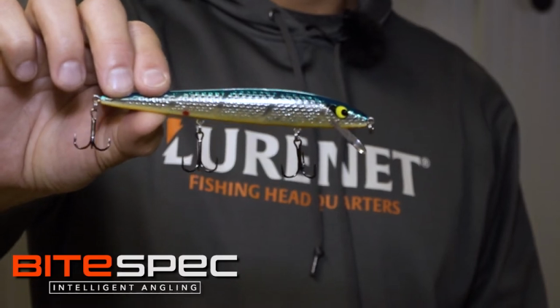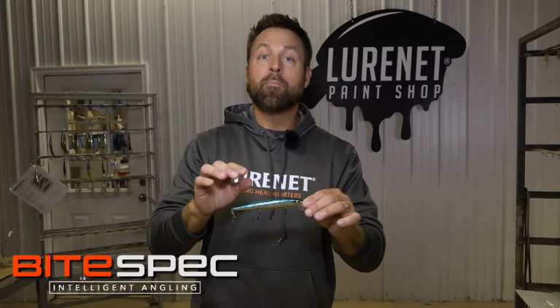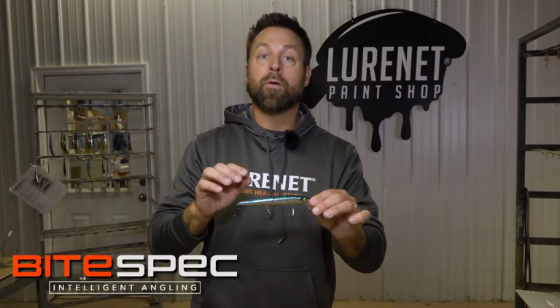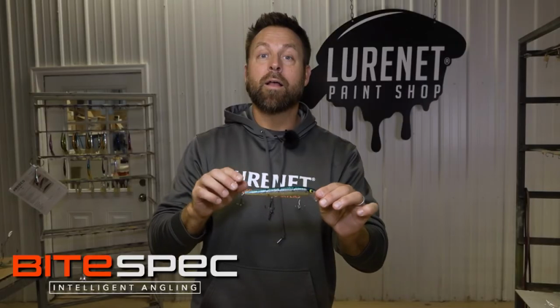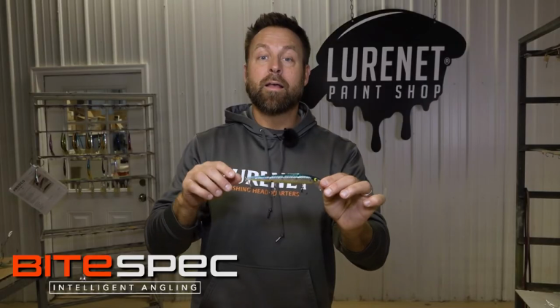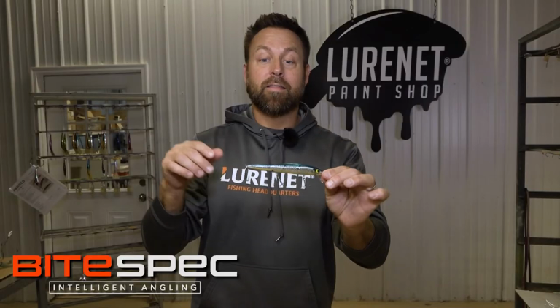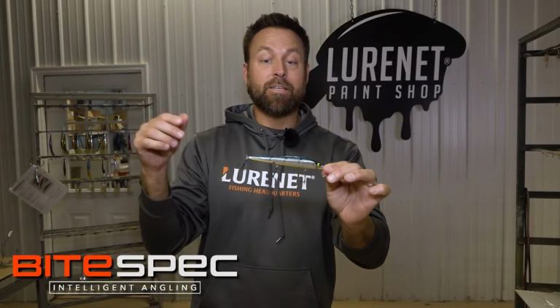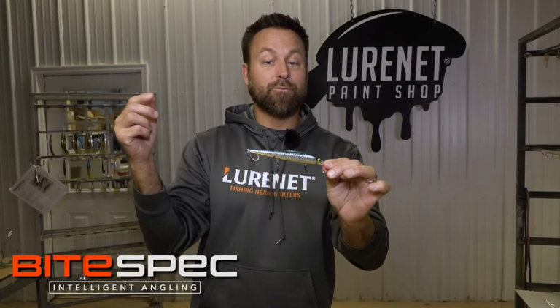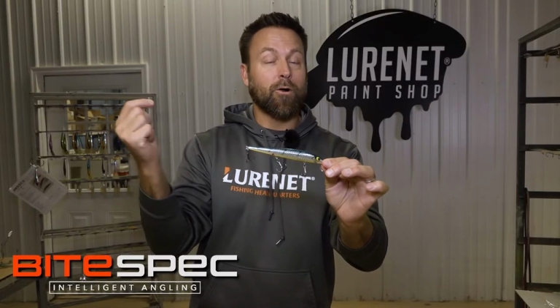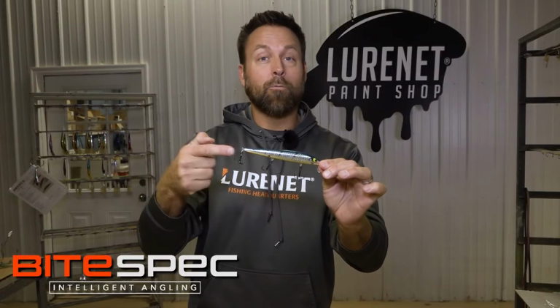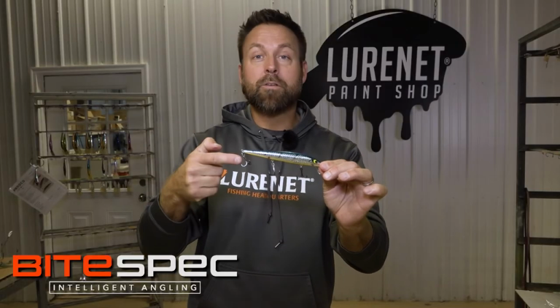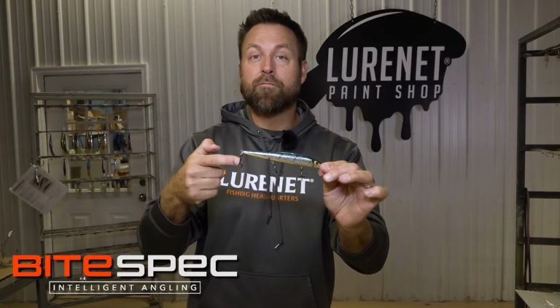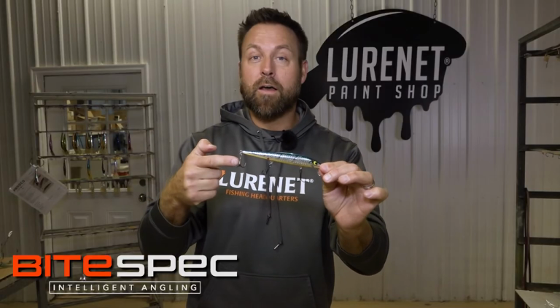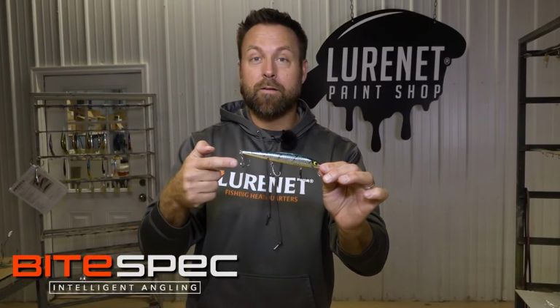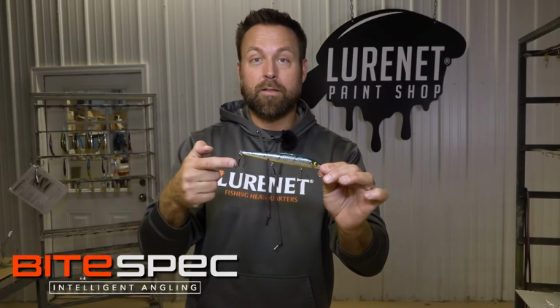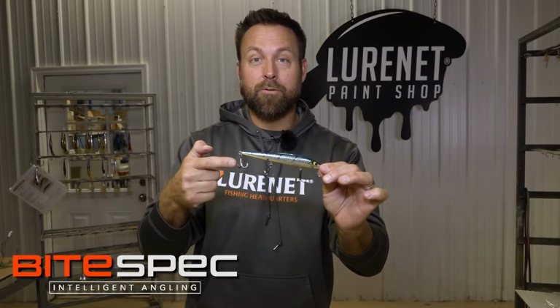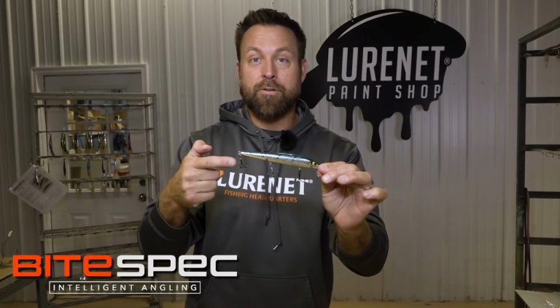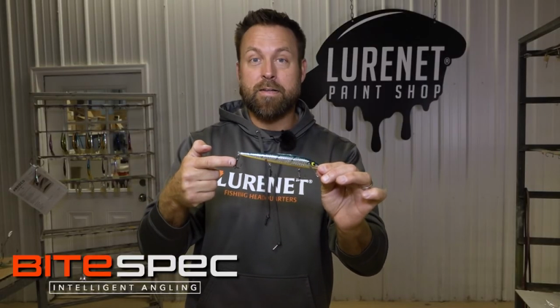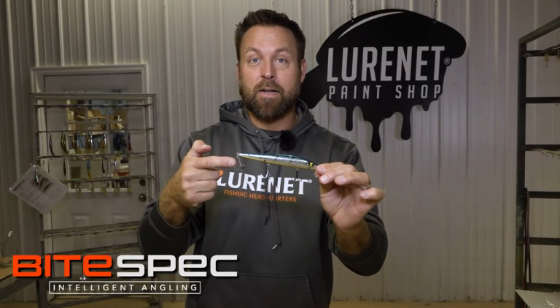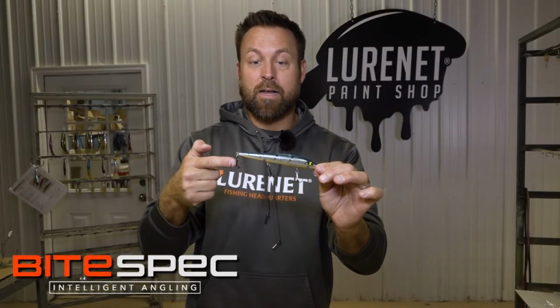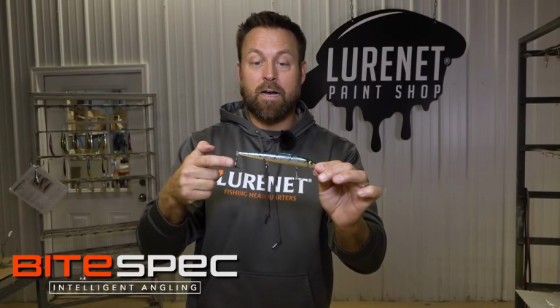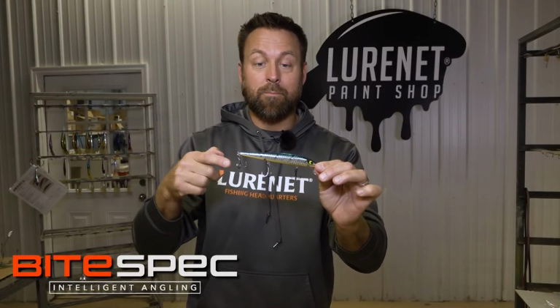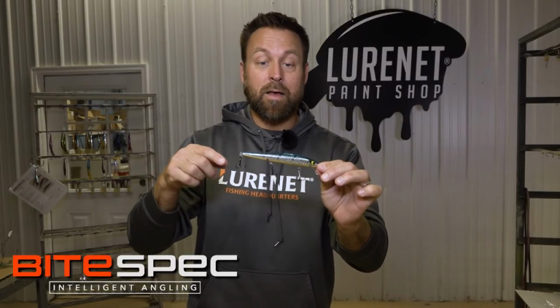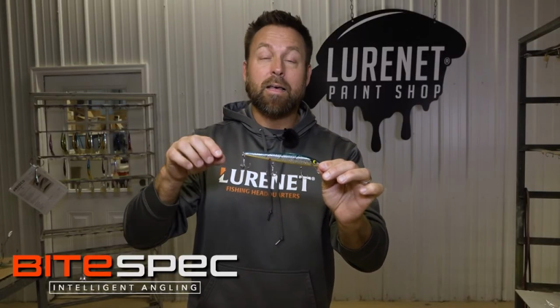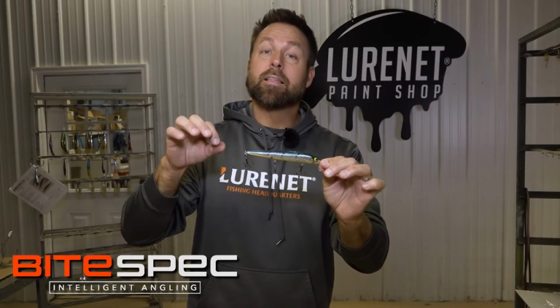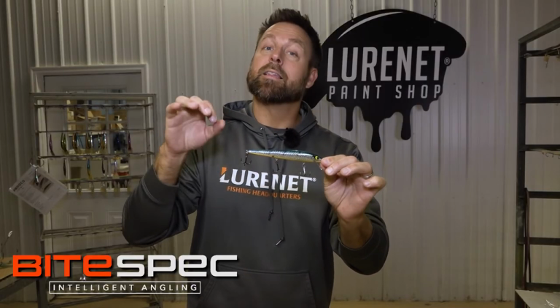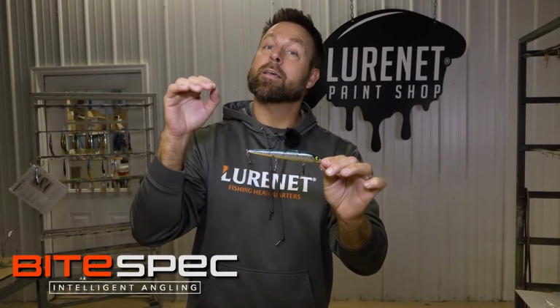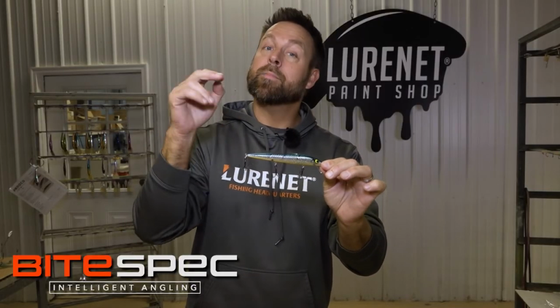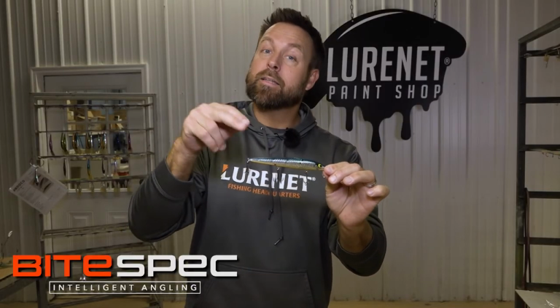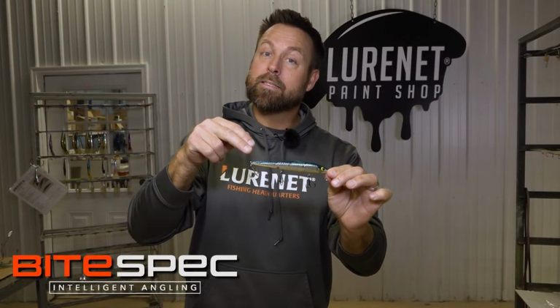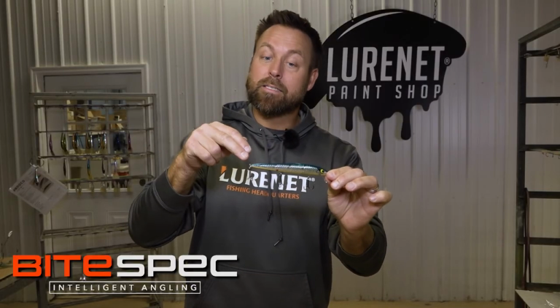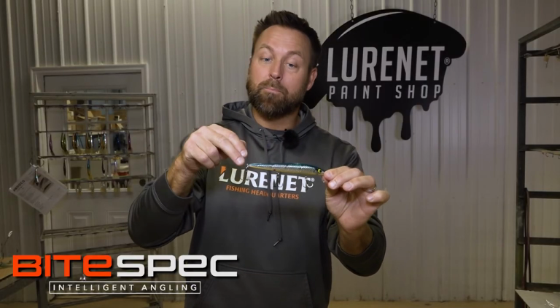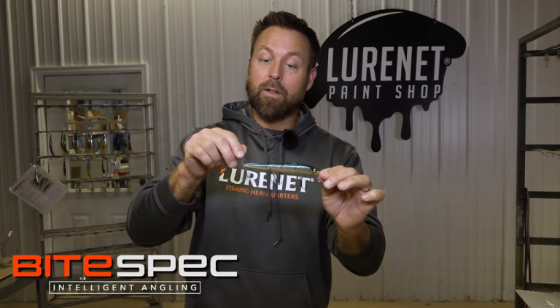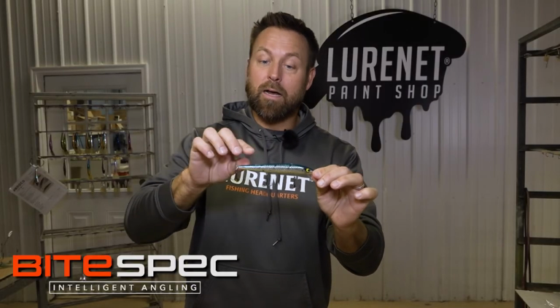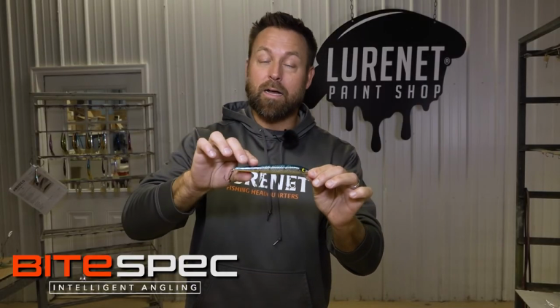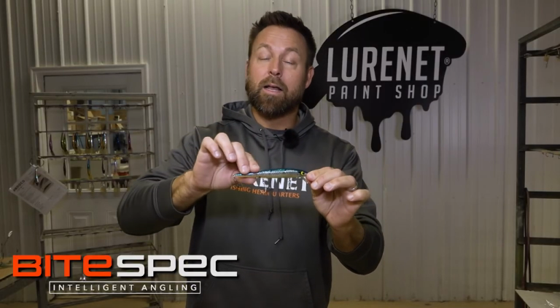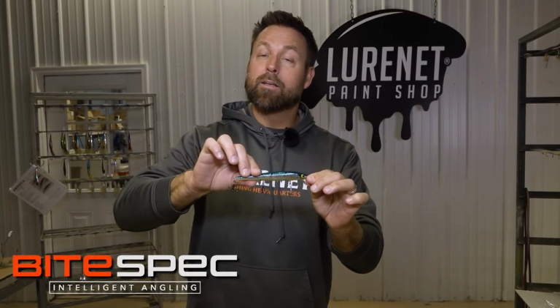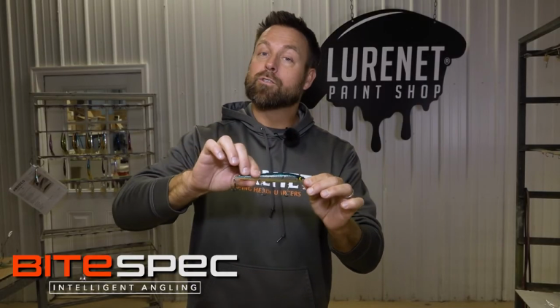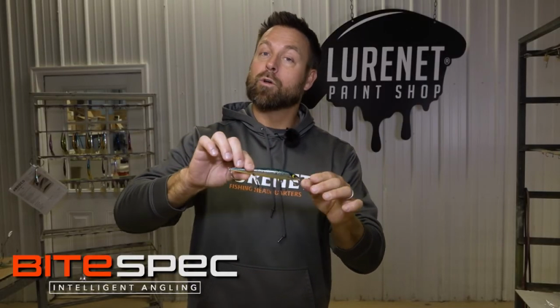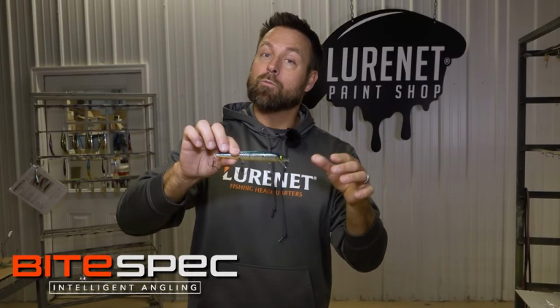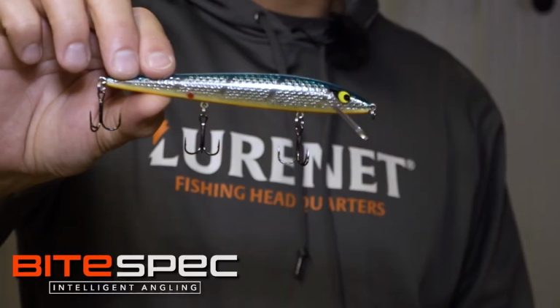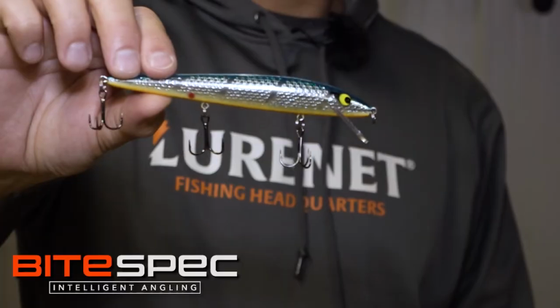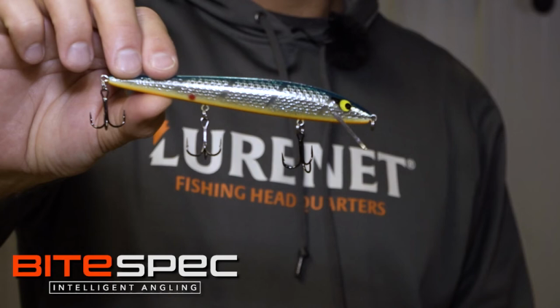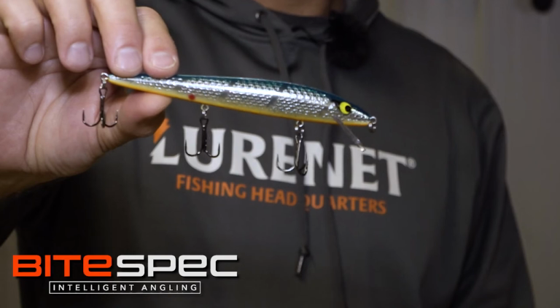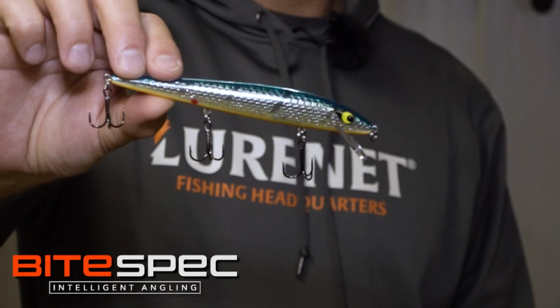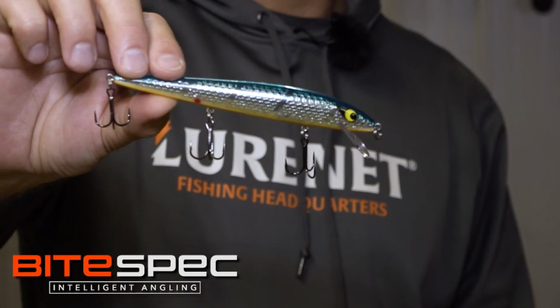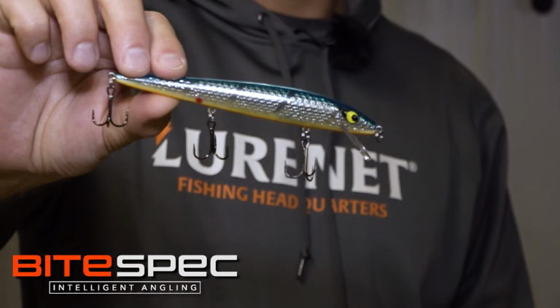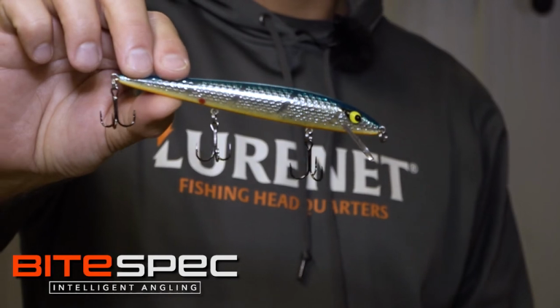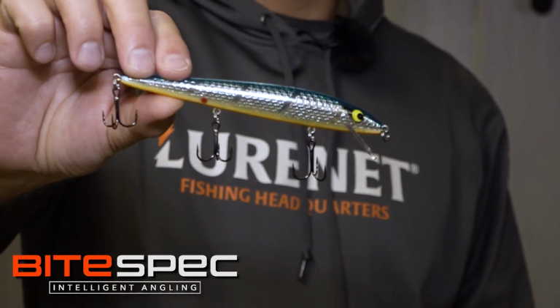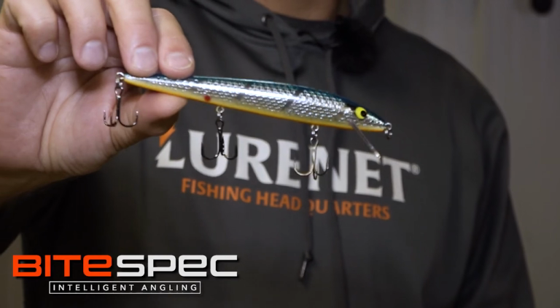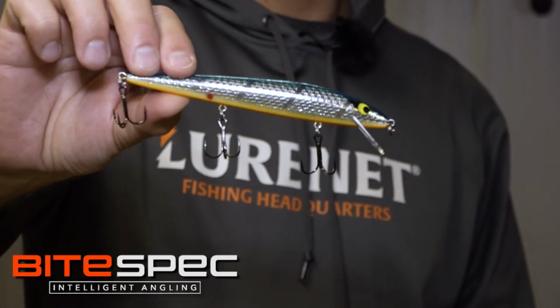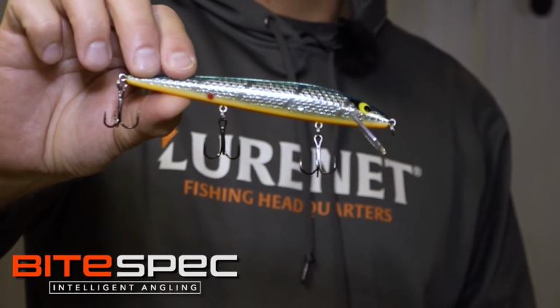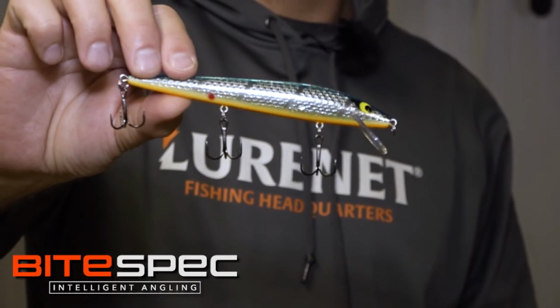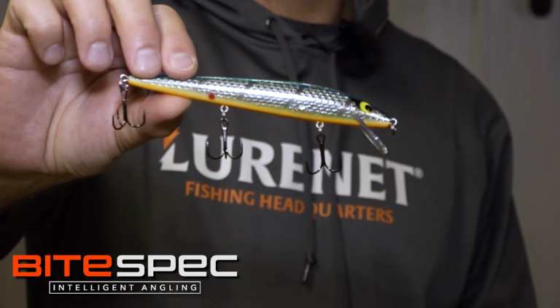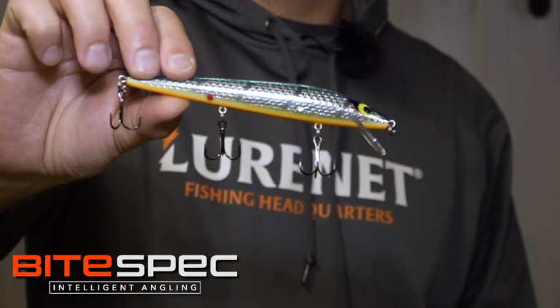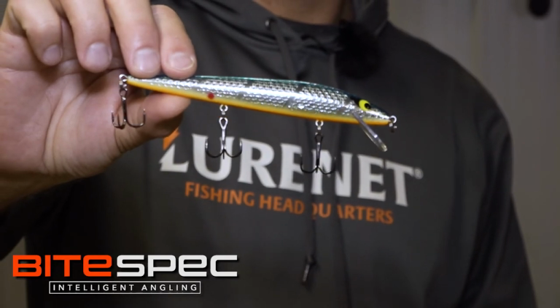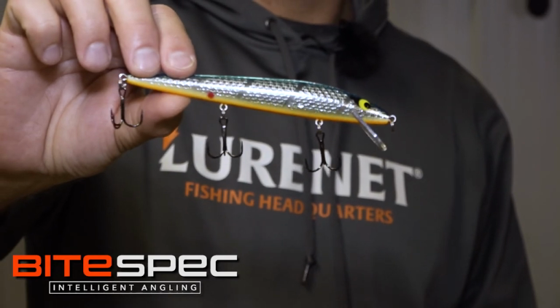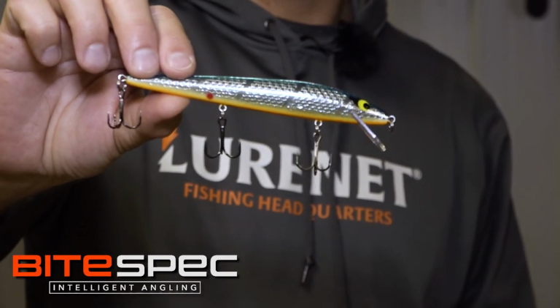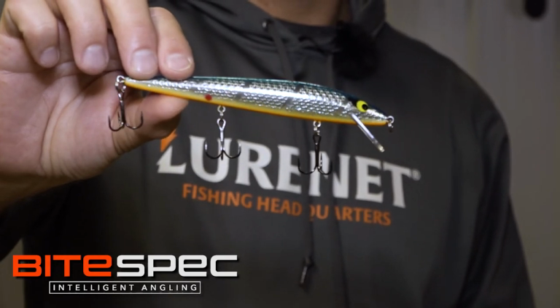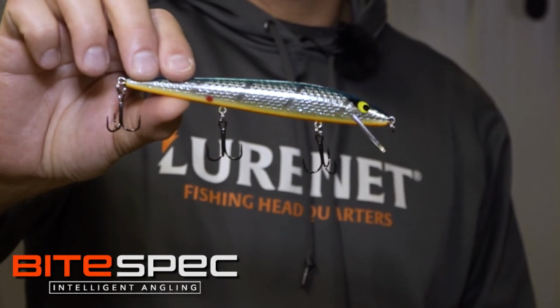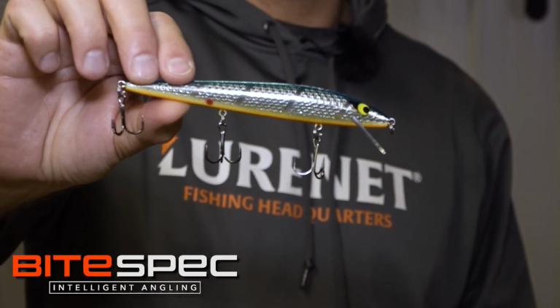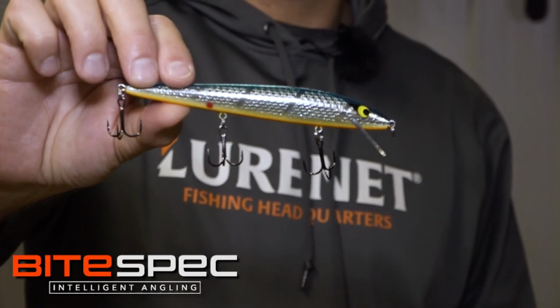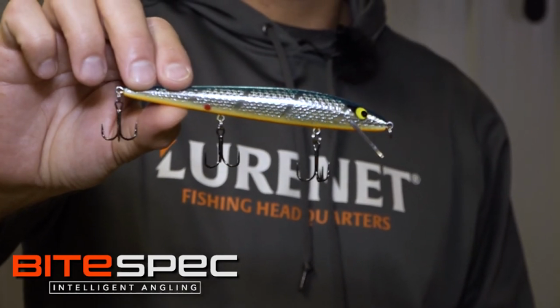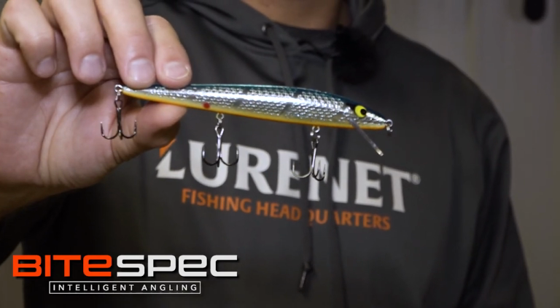Remember, these are only found at lurenet.com, limited supply, so don't wait — get them before they're gone forever.